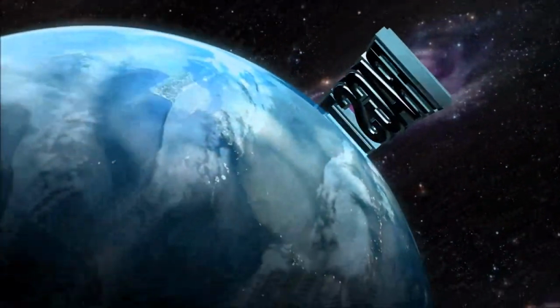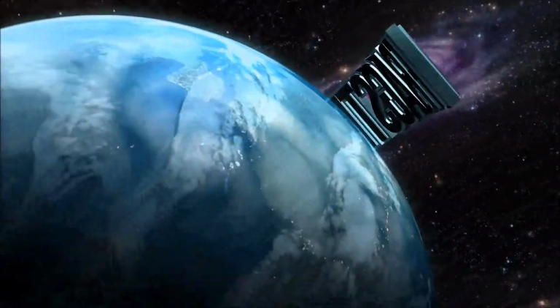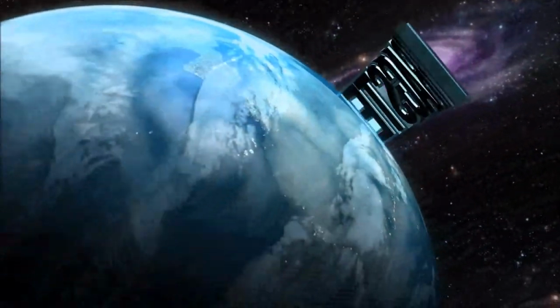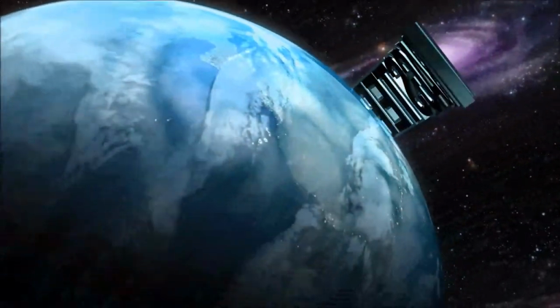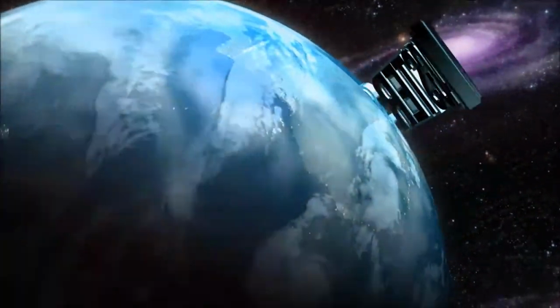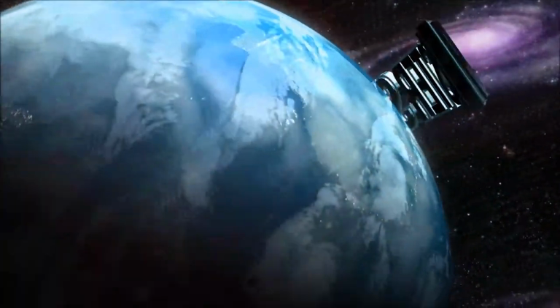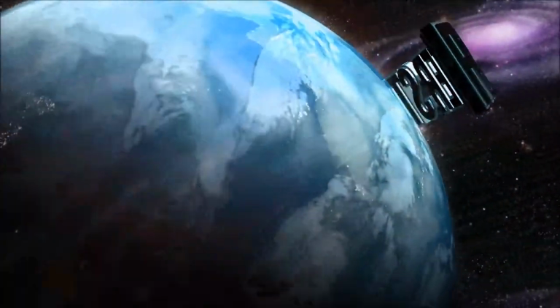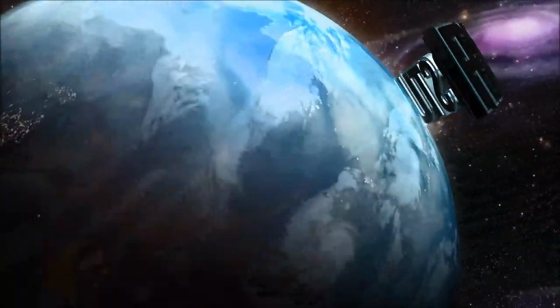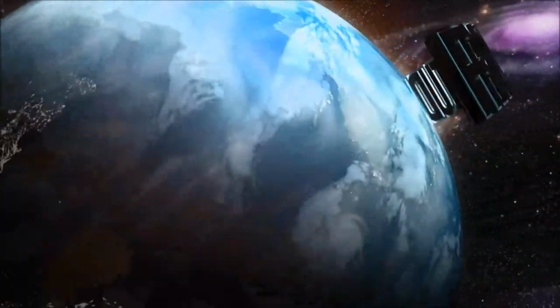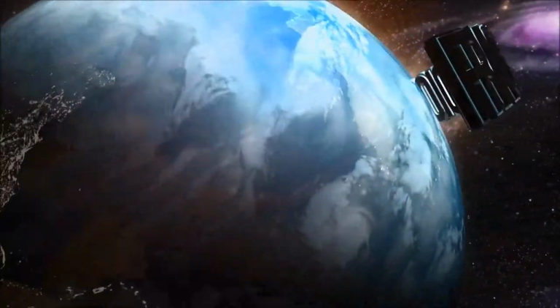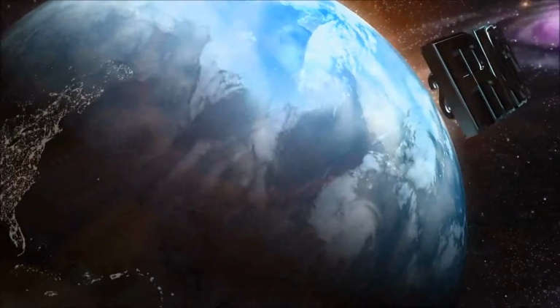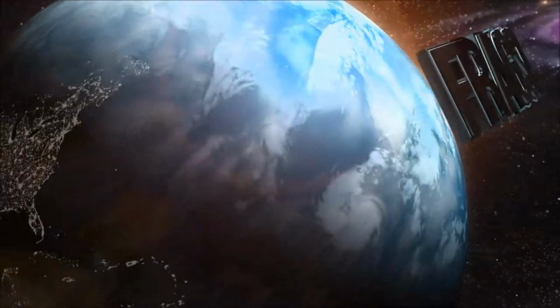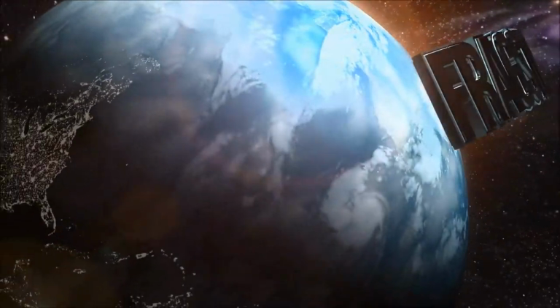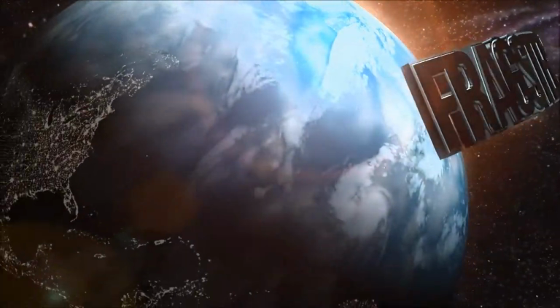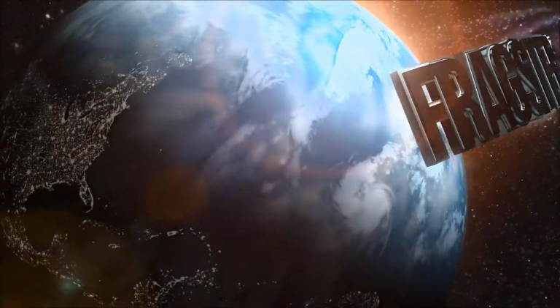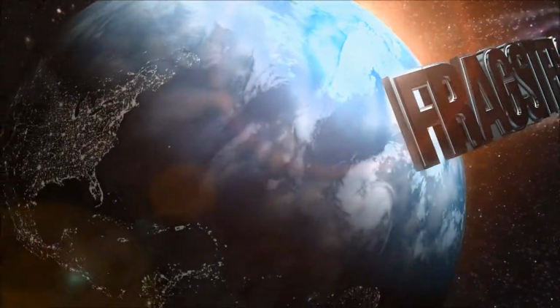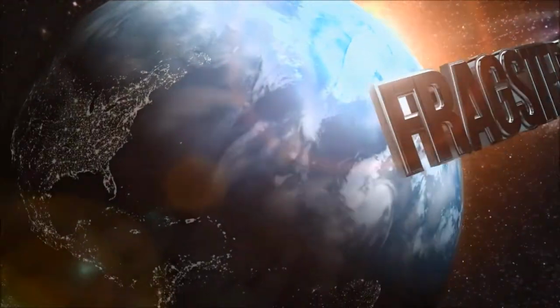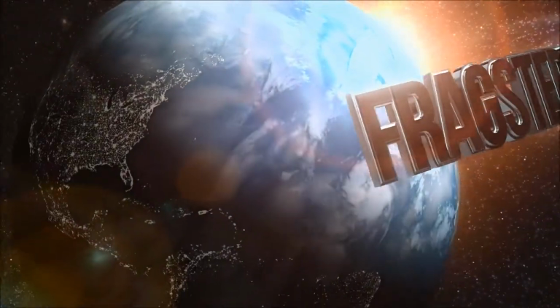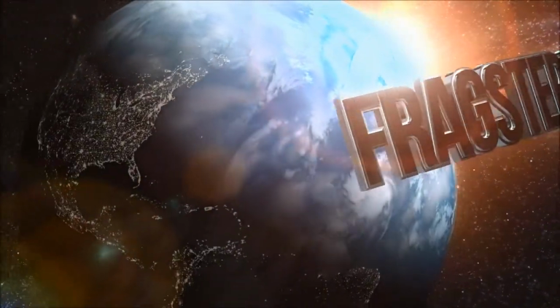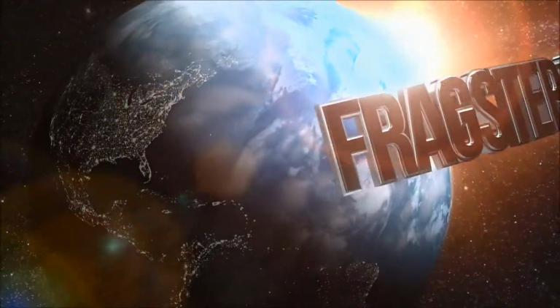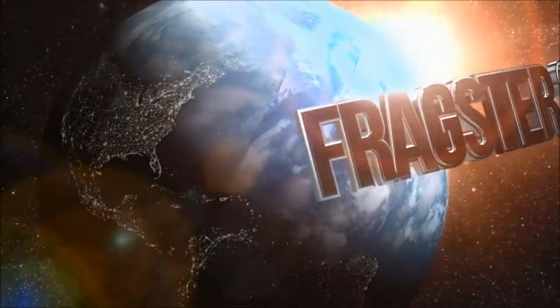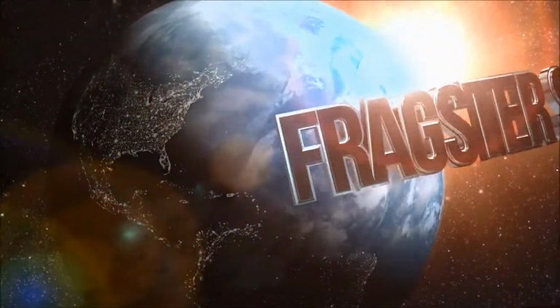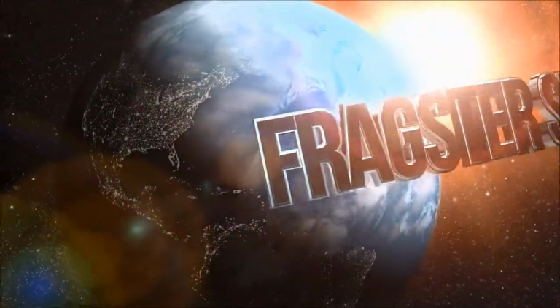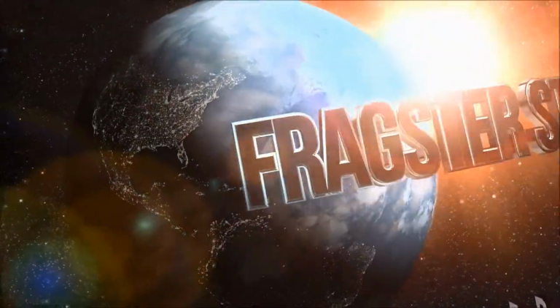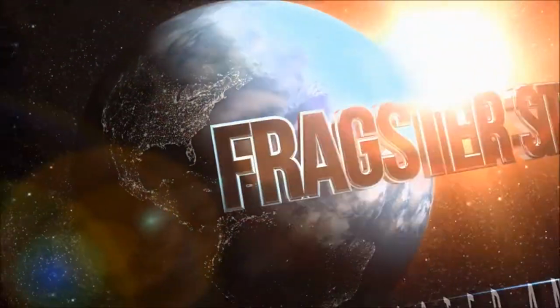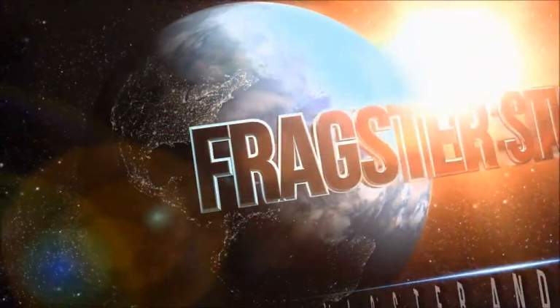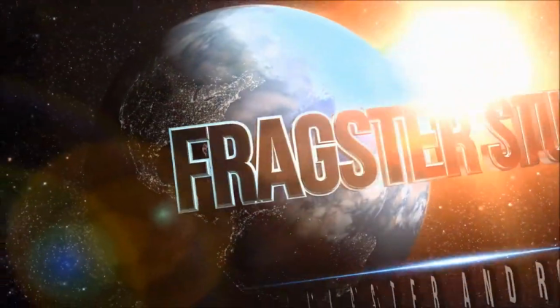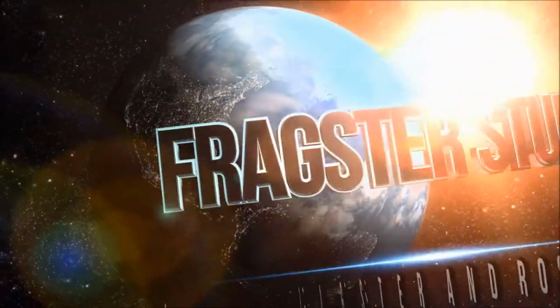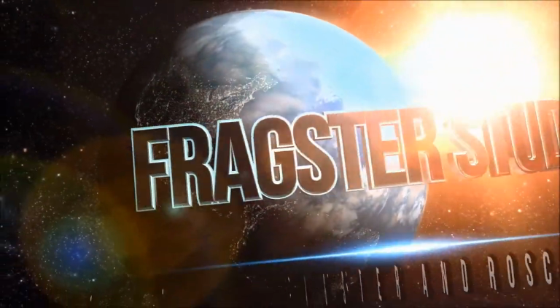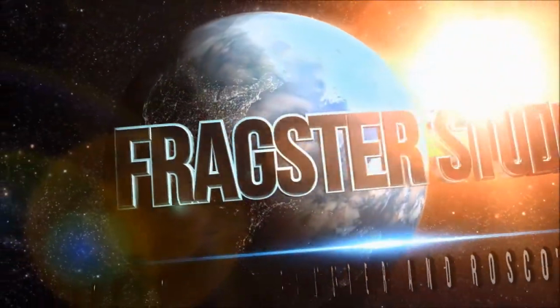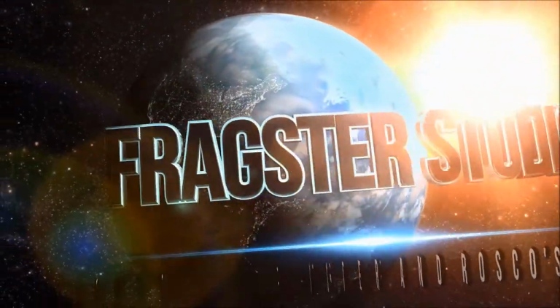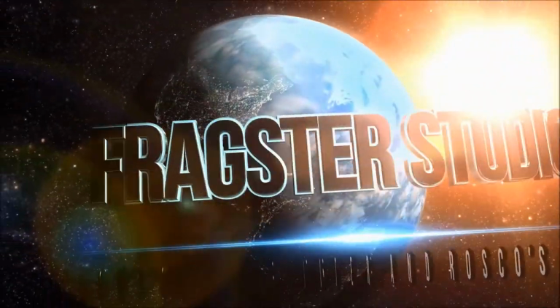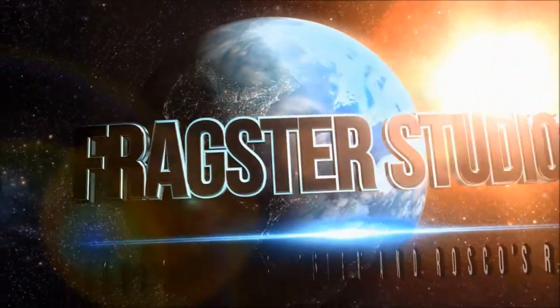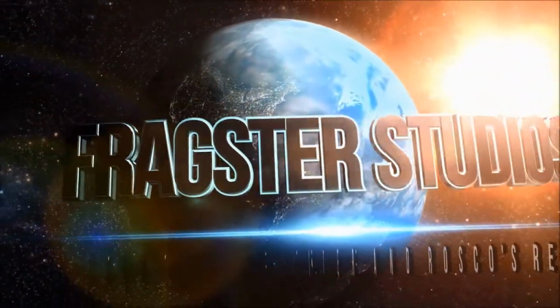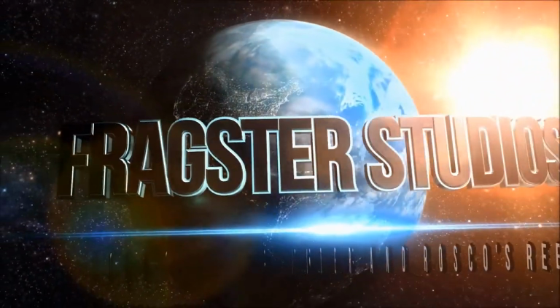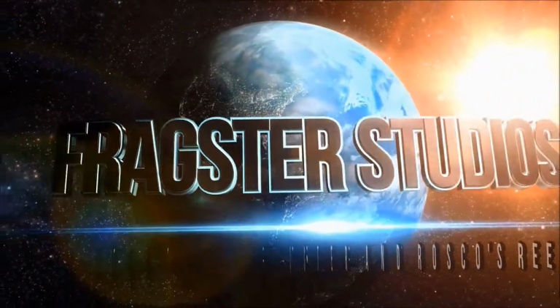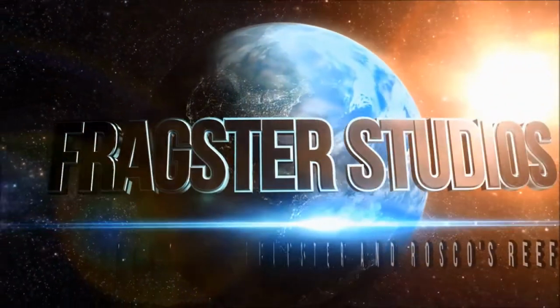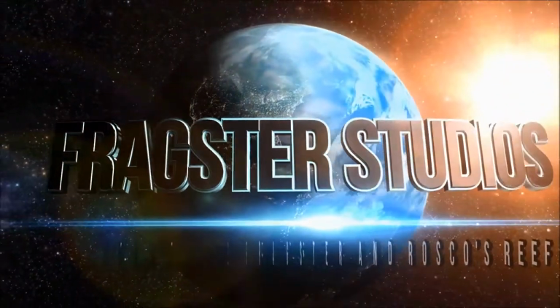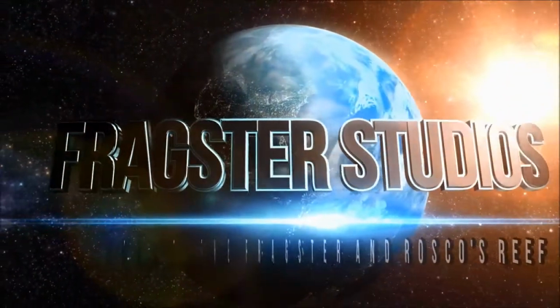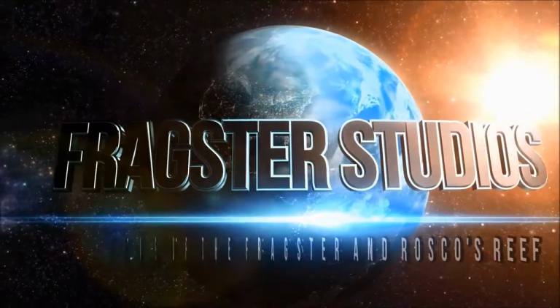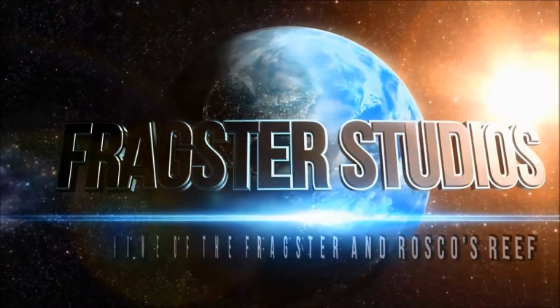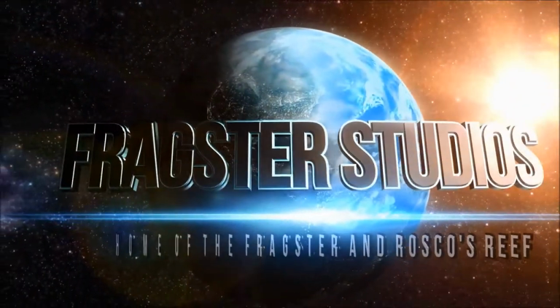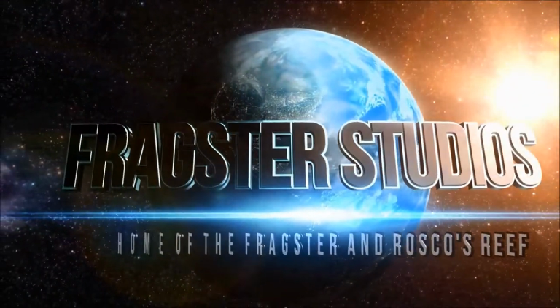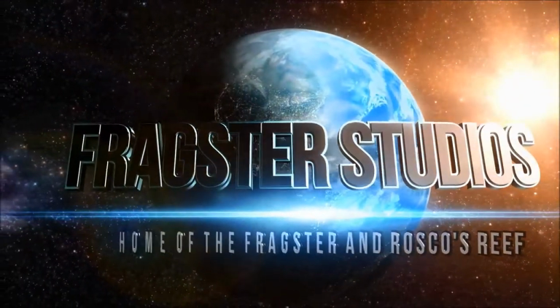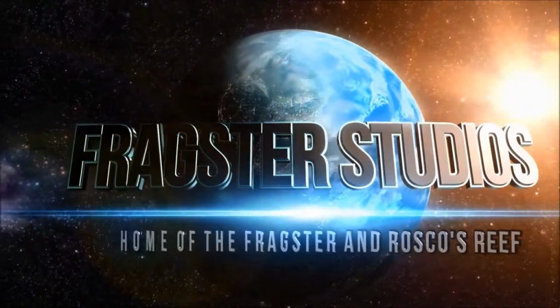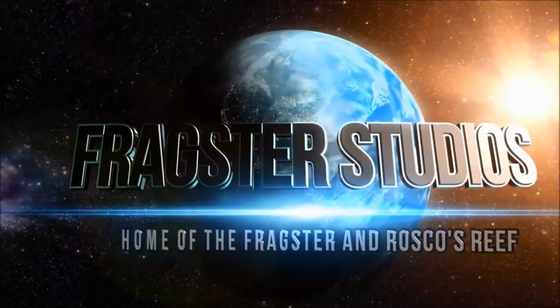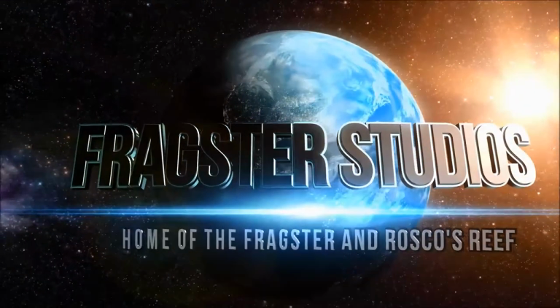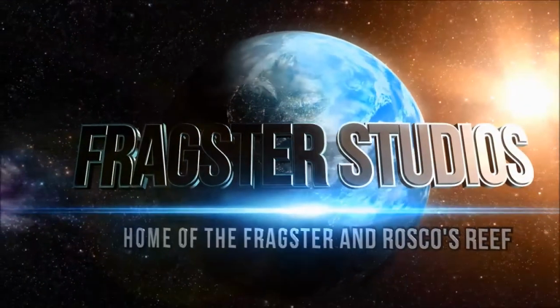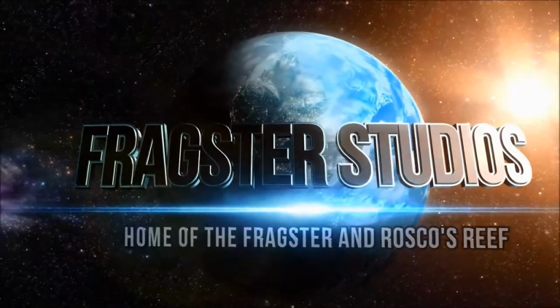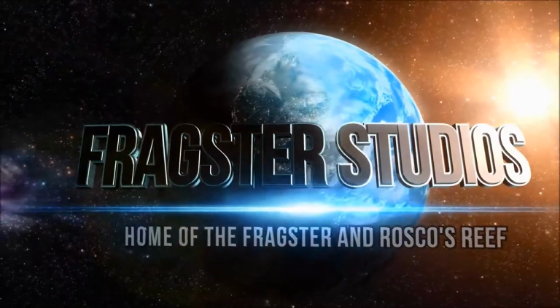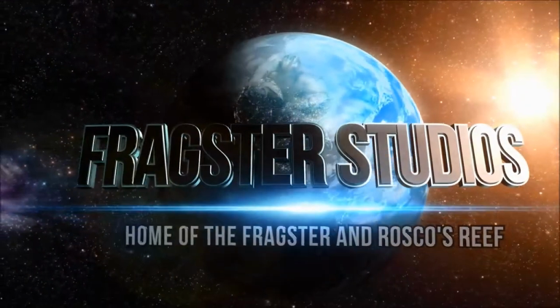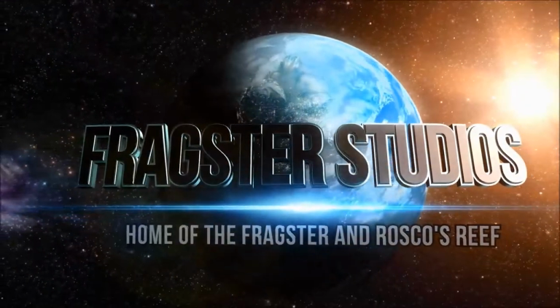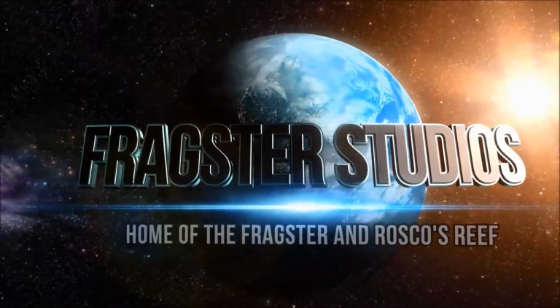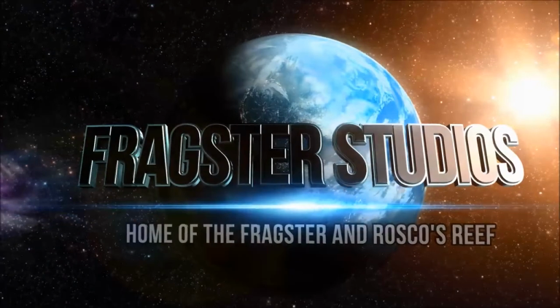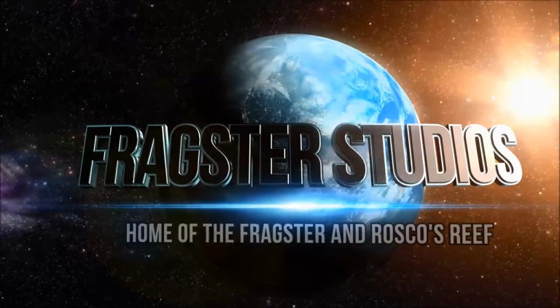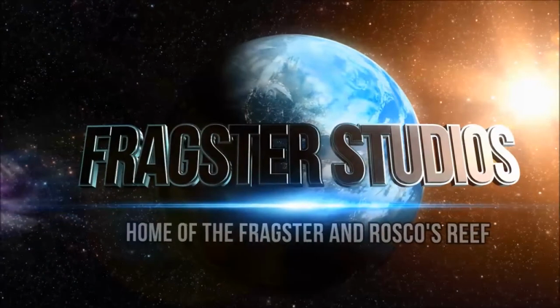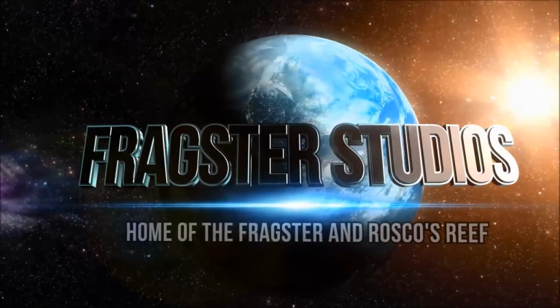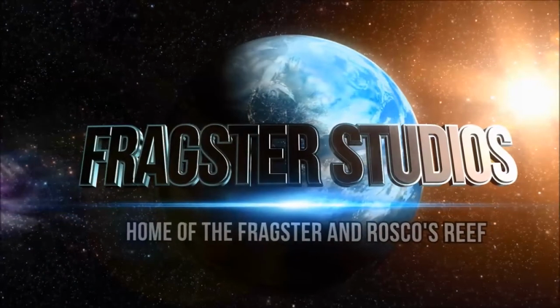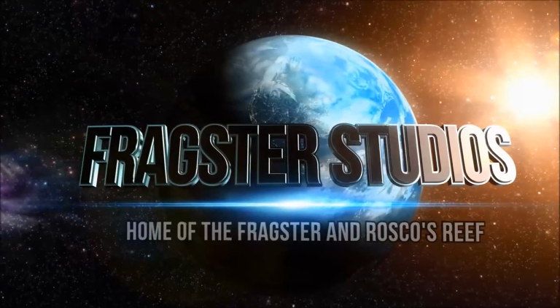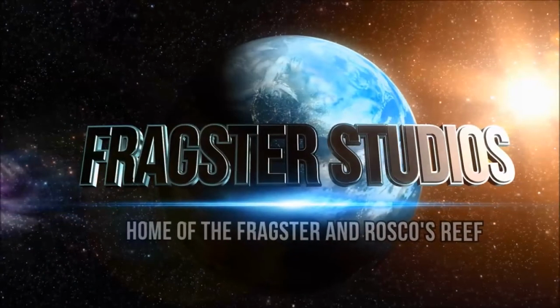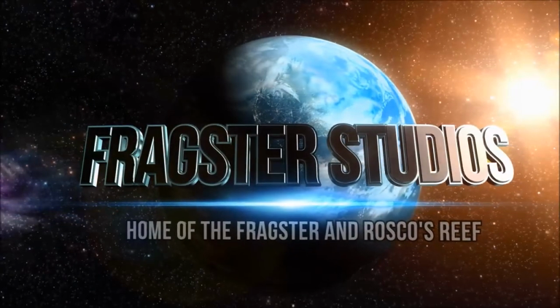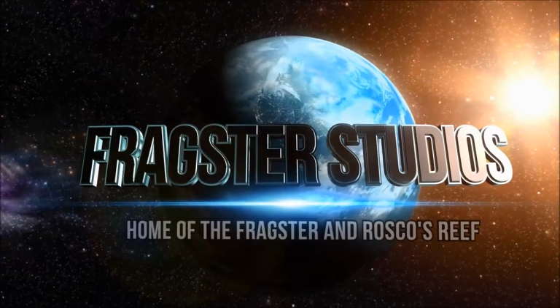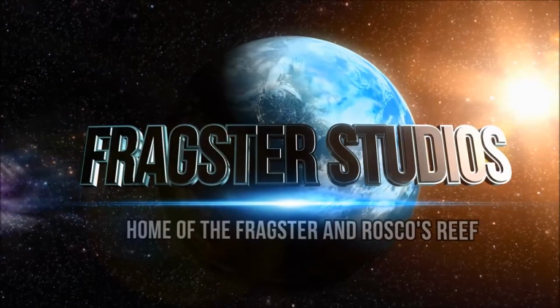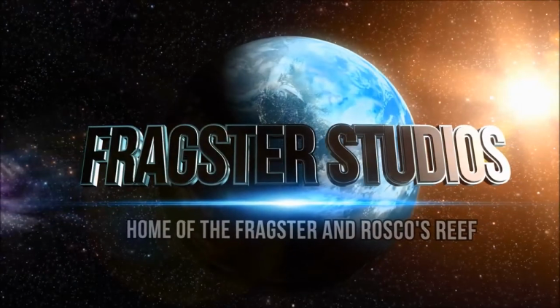Thank you for watching this episode of Roscoe's Reef with Scott. As always, don't forget to like, comment, share, and subscribe.